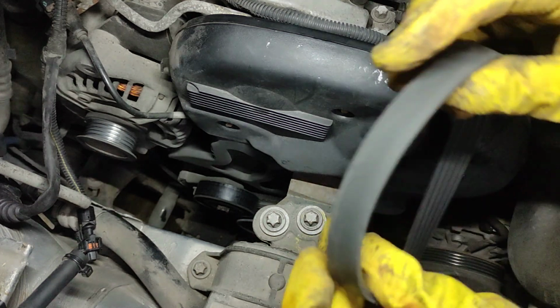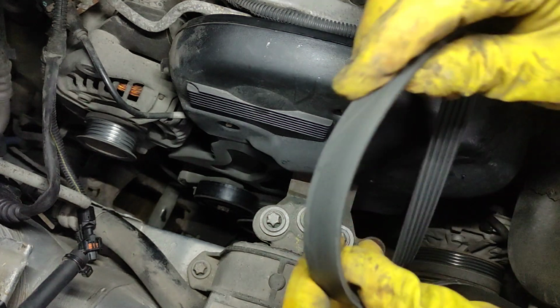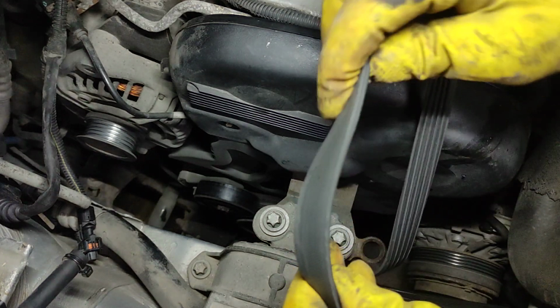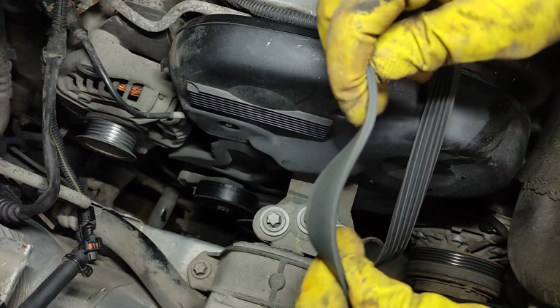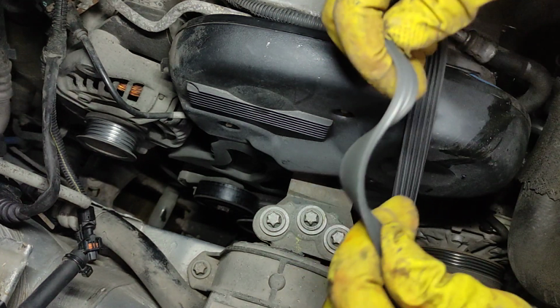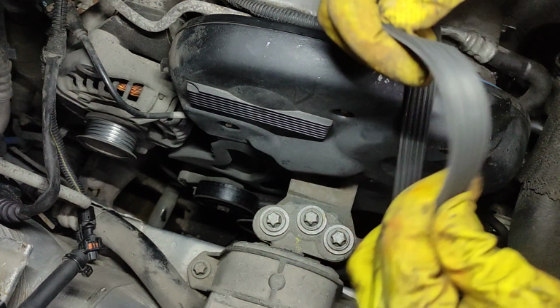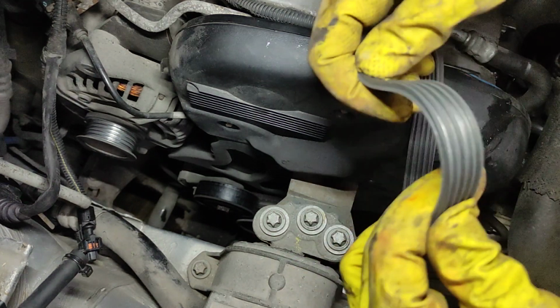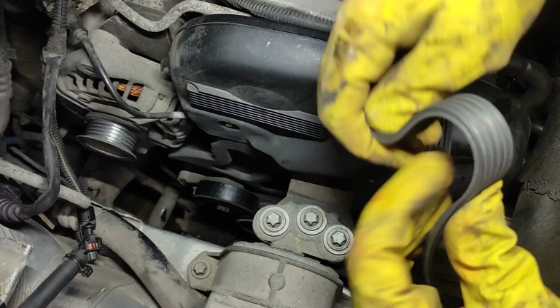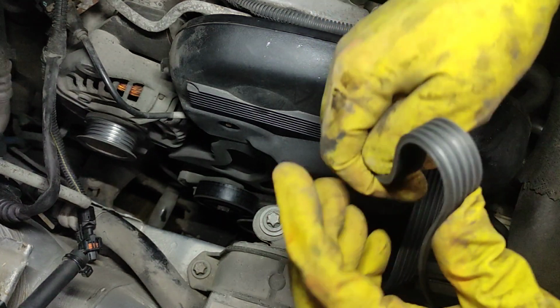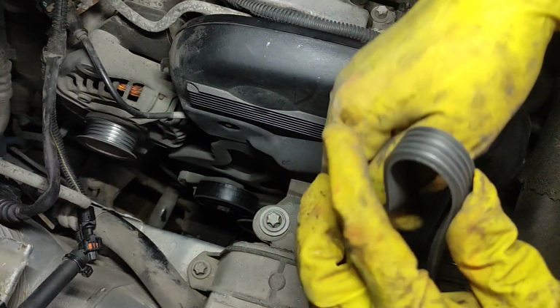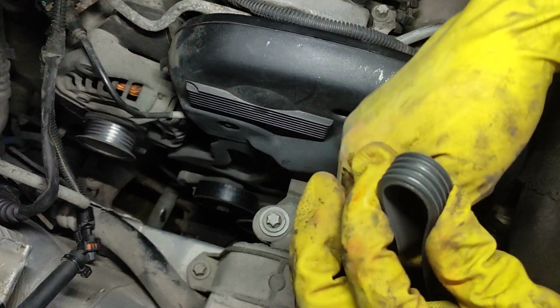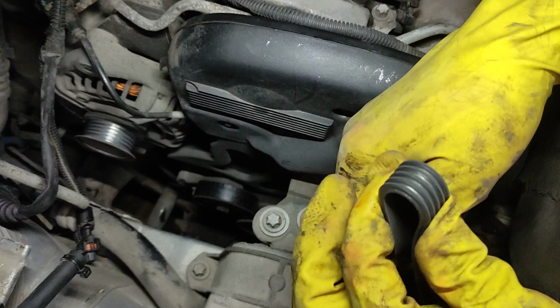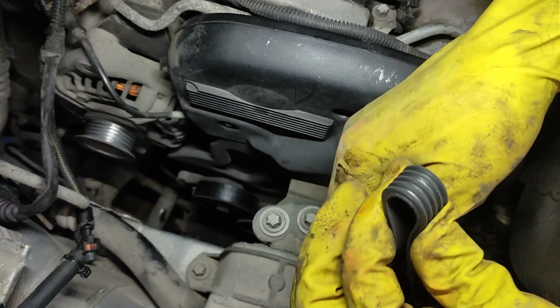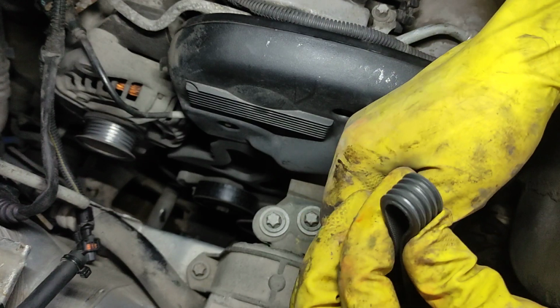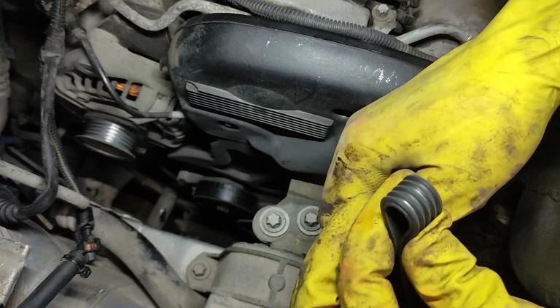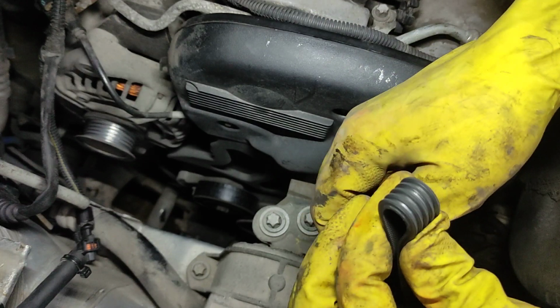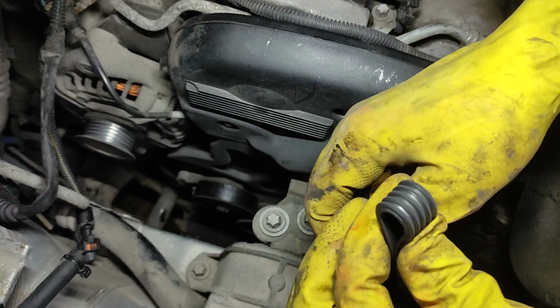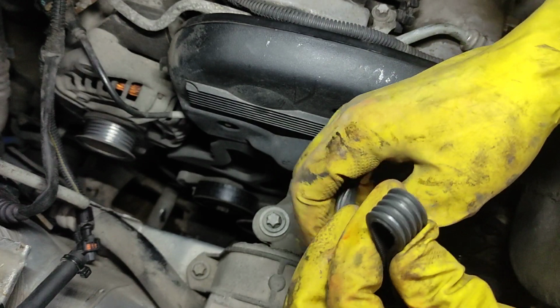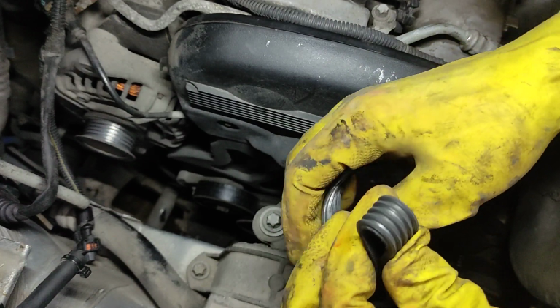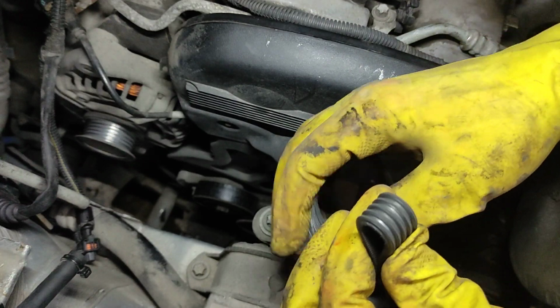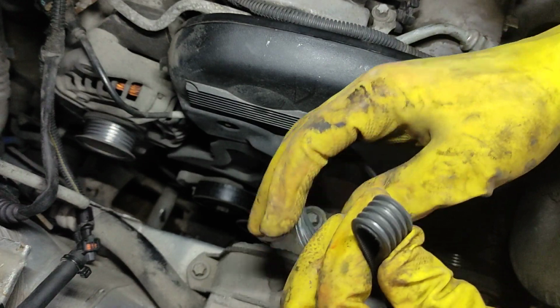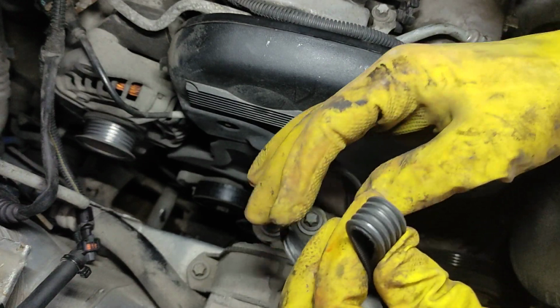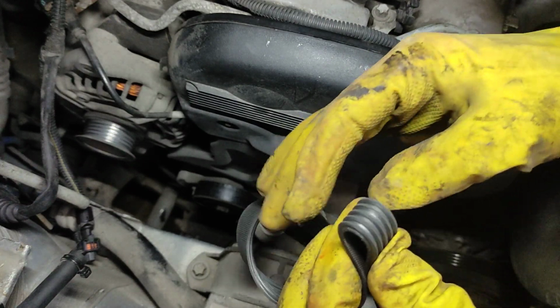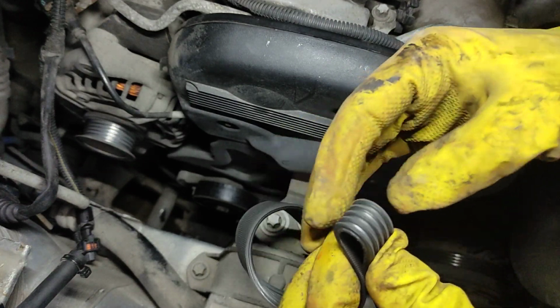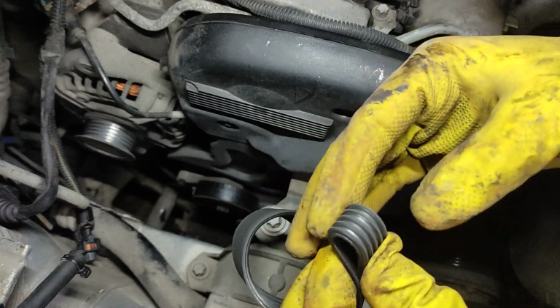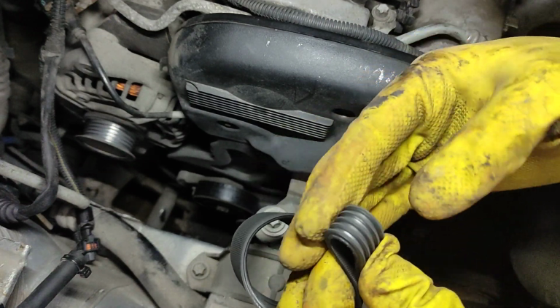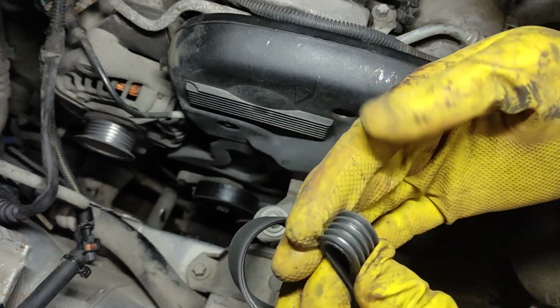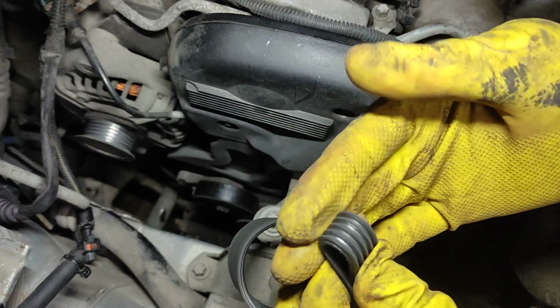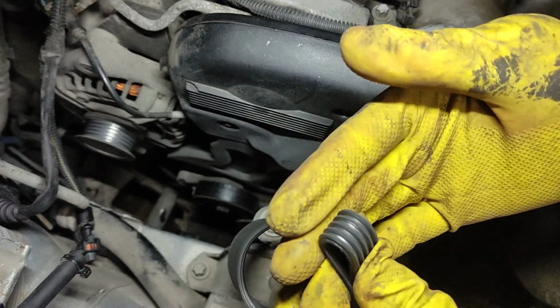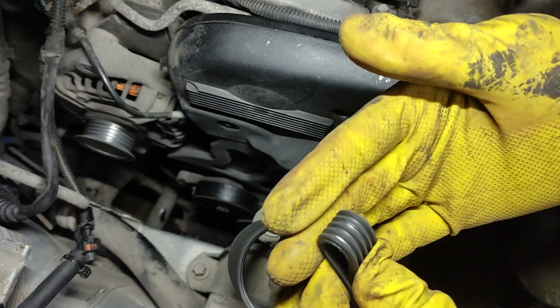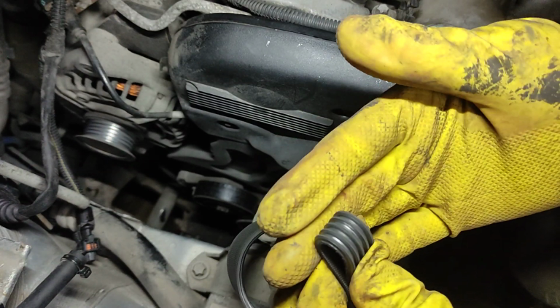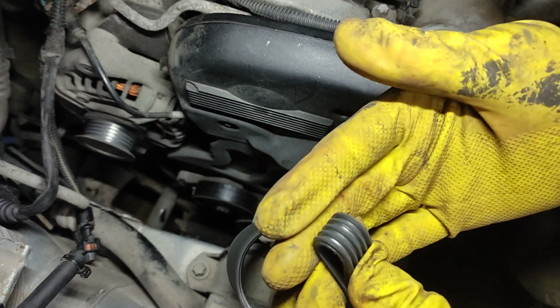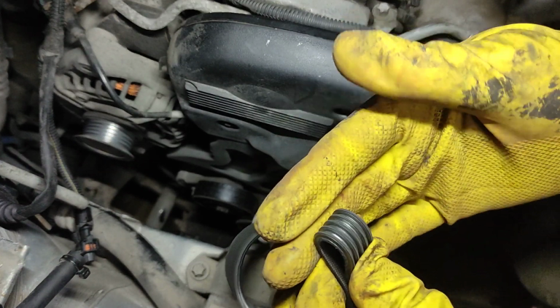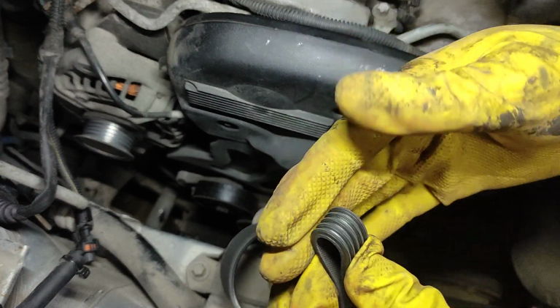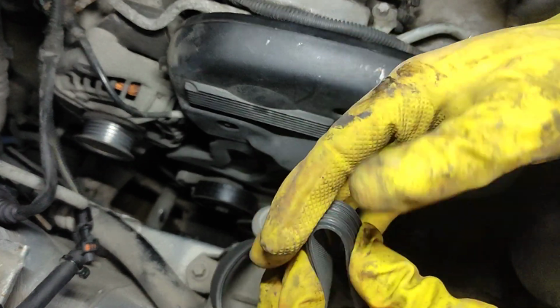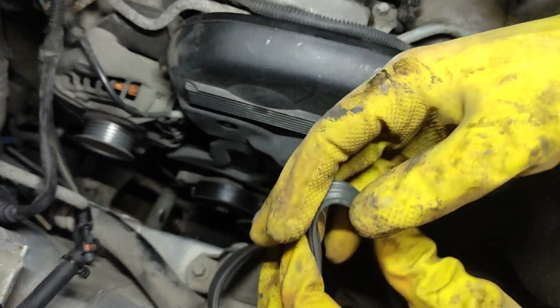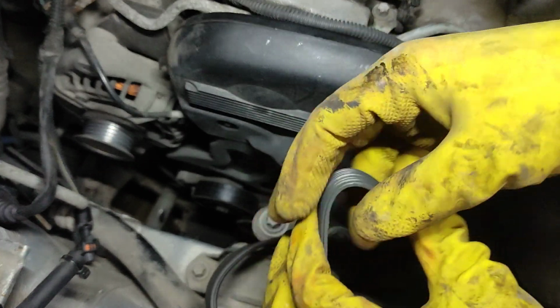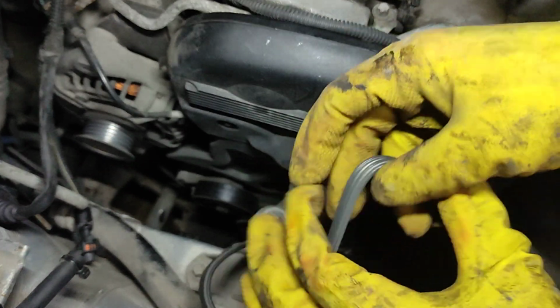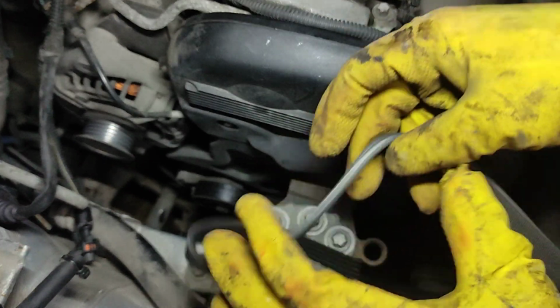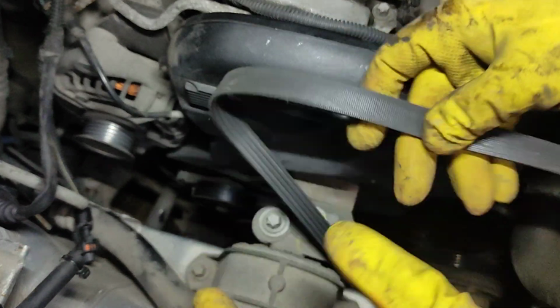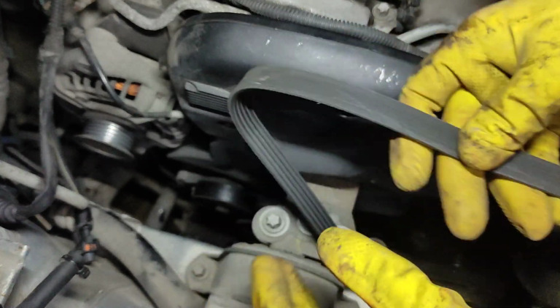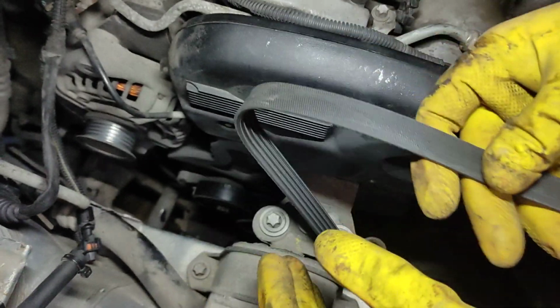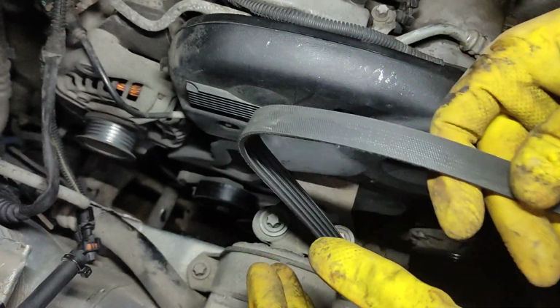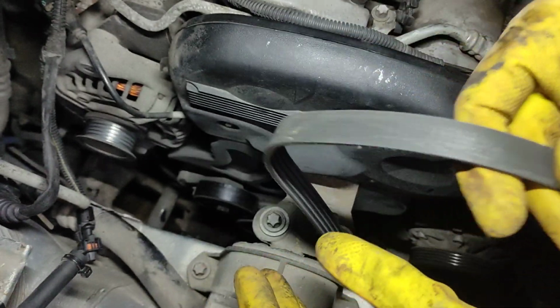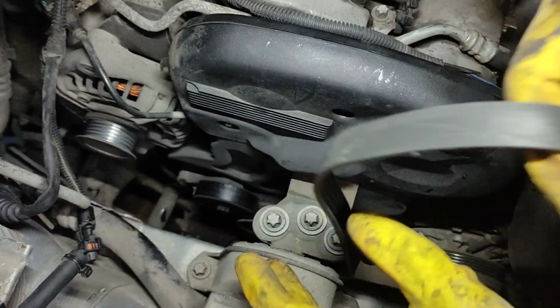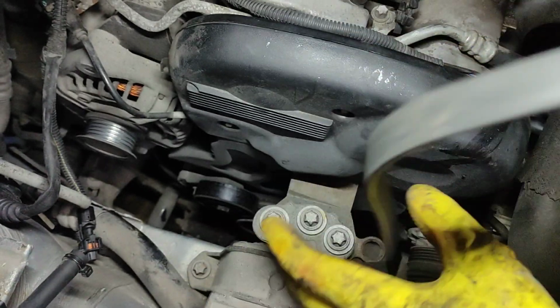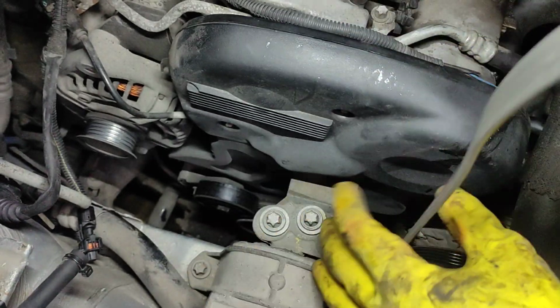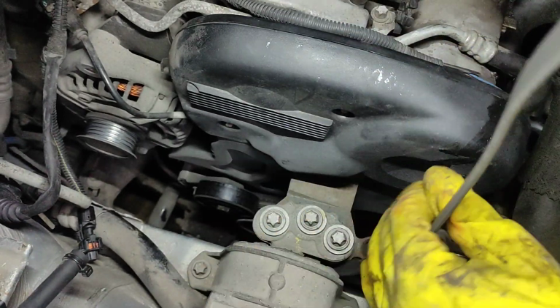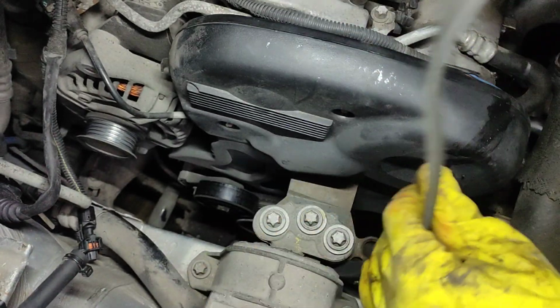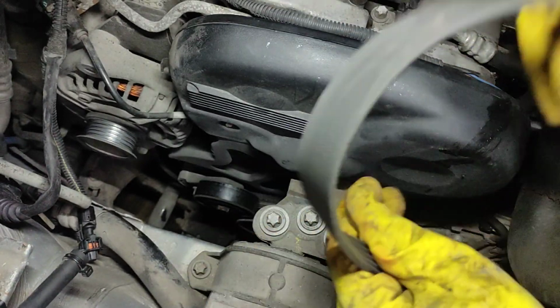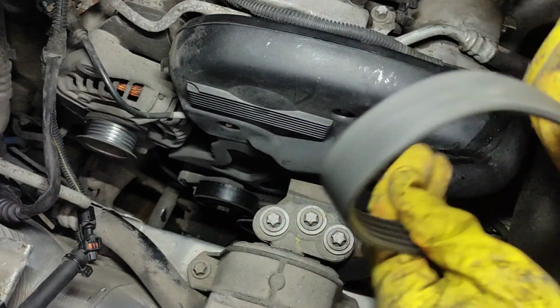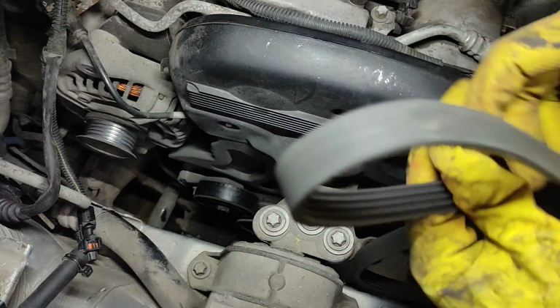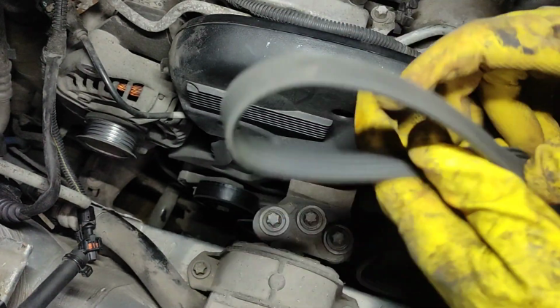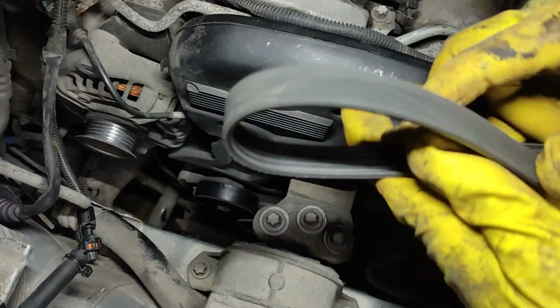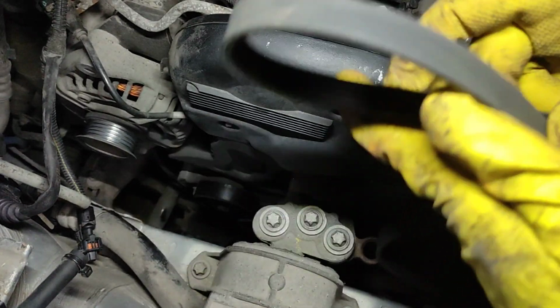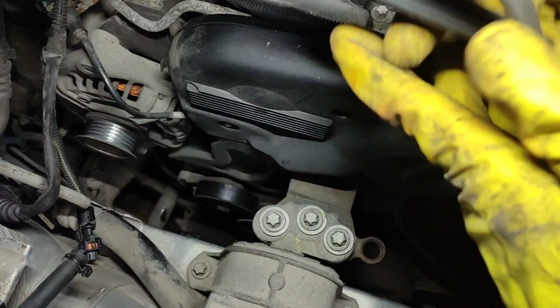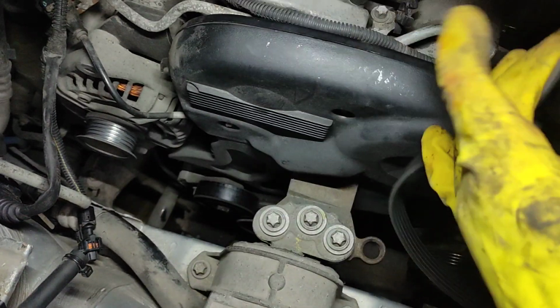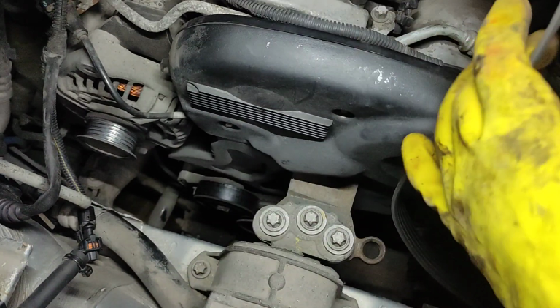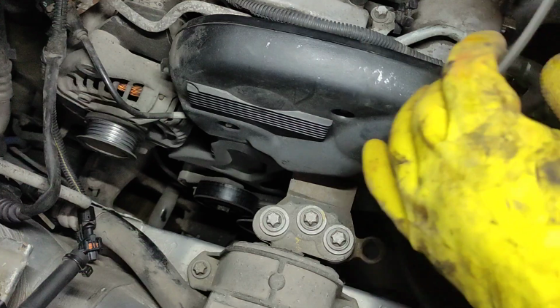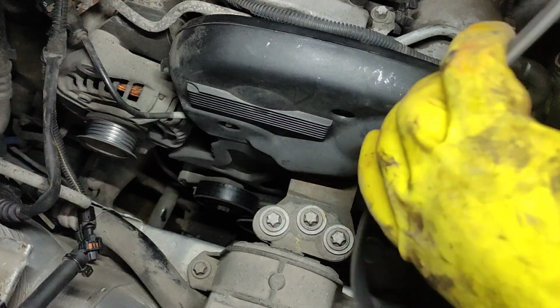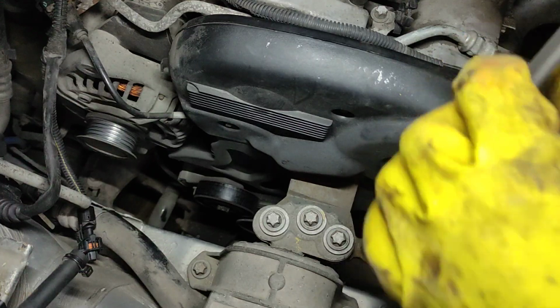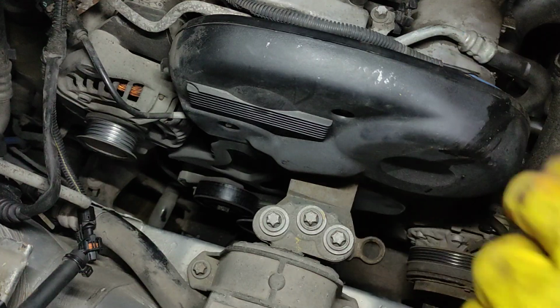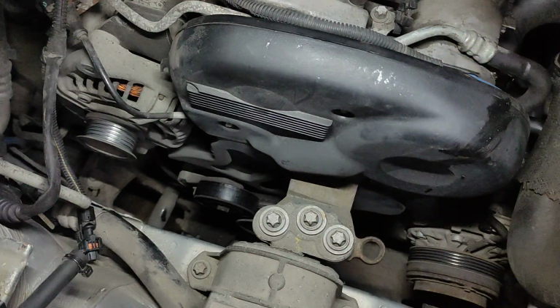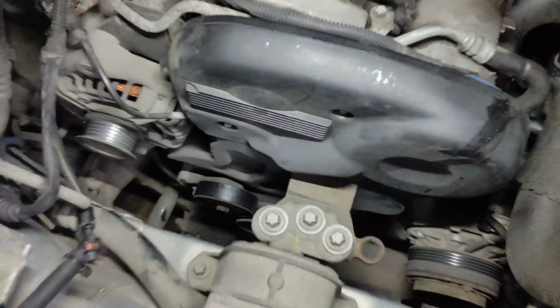Let's check this one — it's not in bad condition. There are no cracks. Let's check this one. Okay.